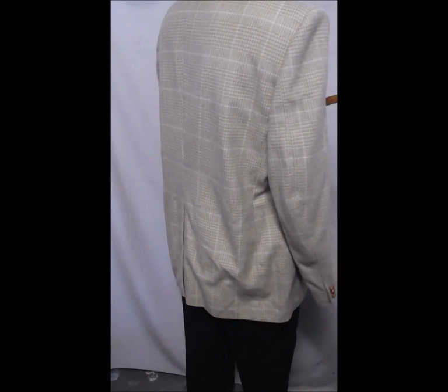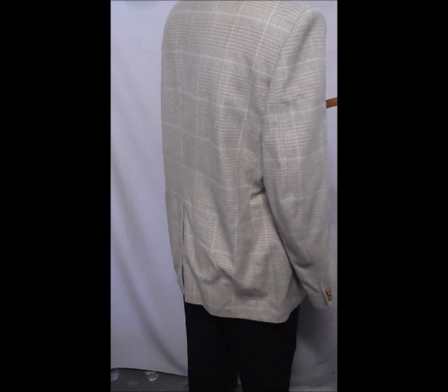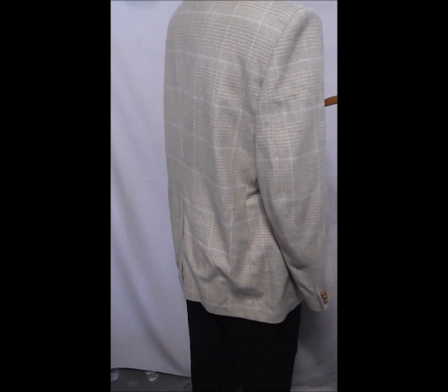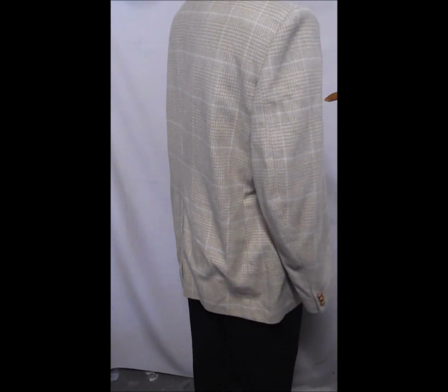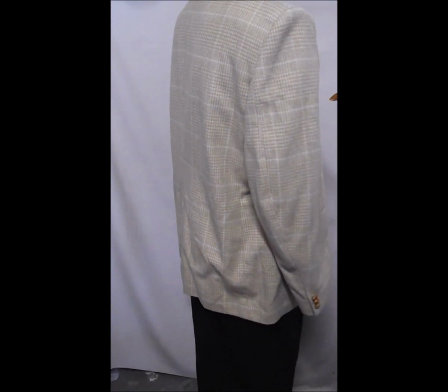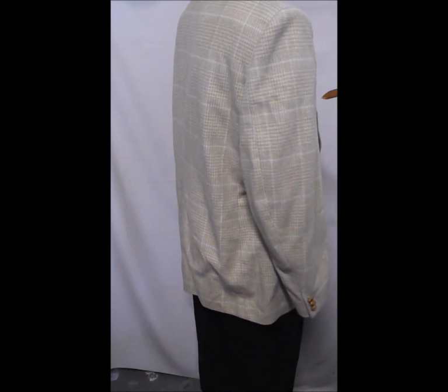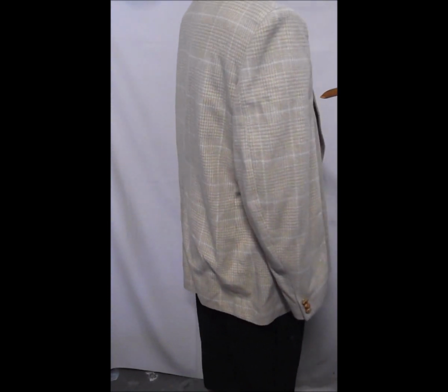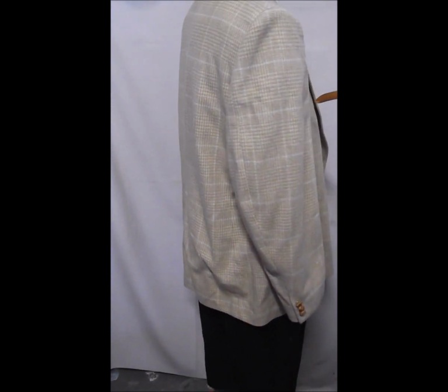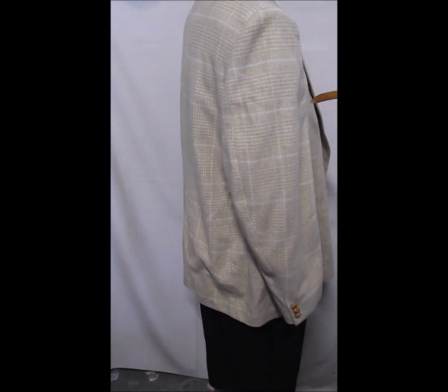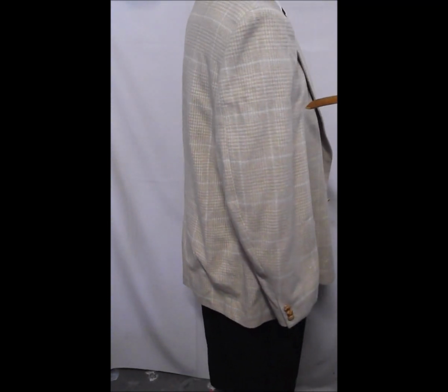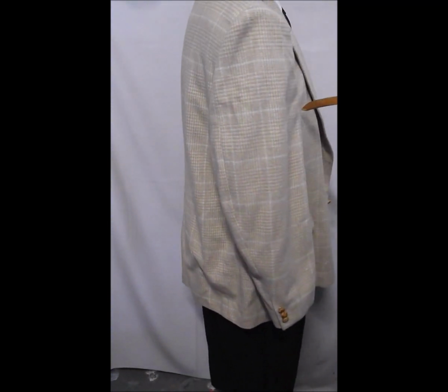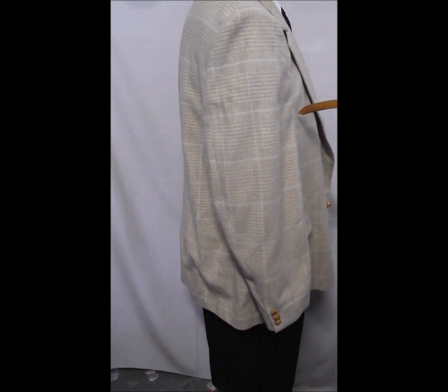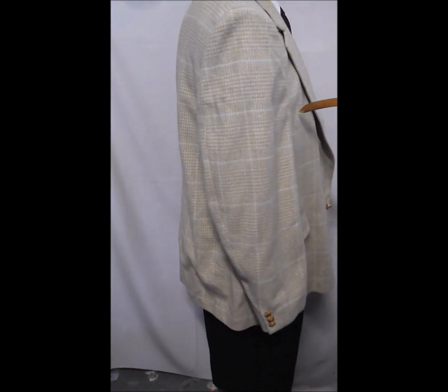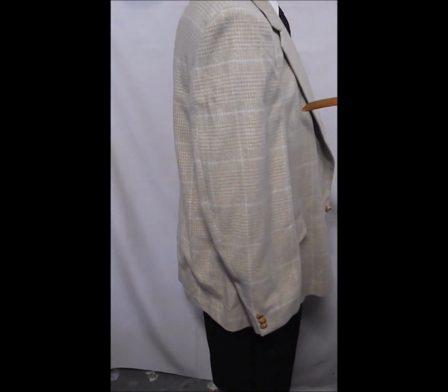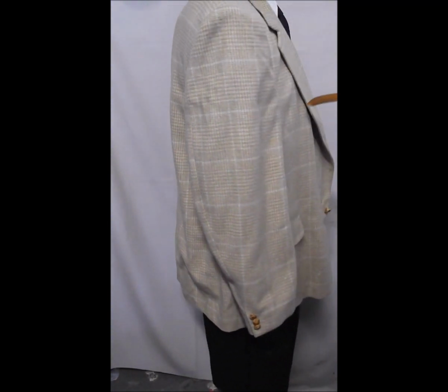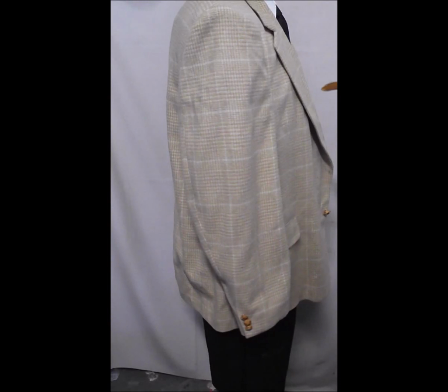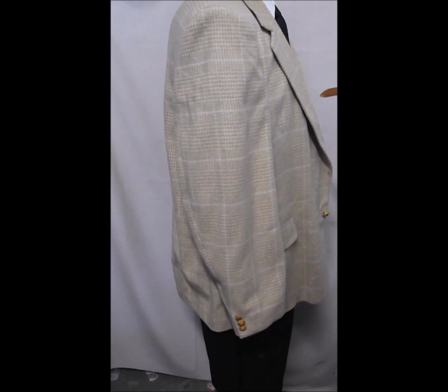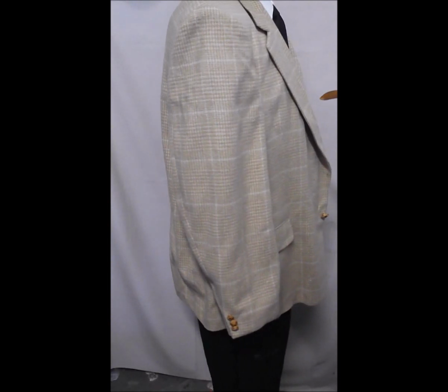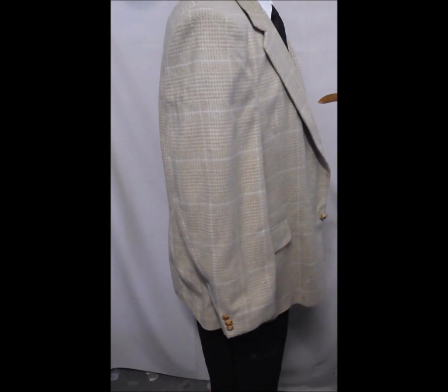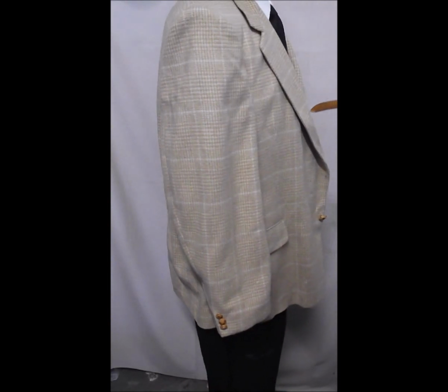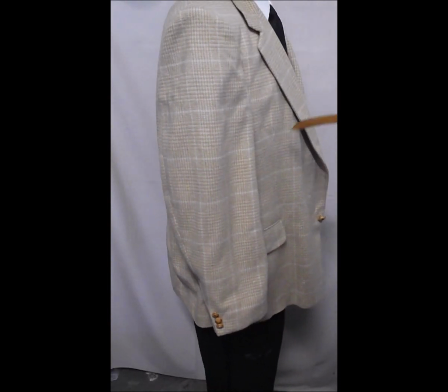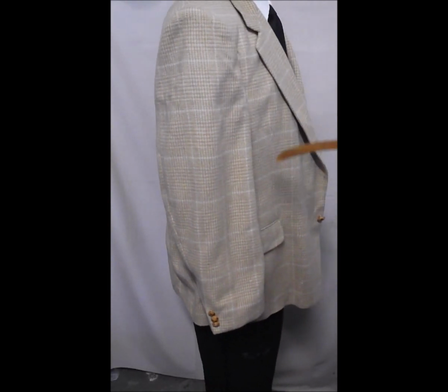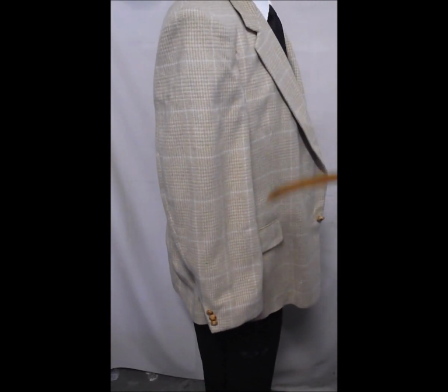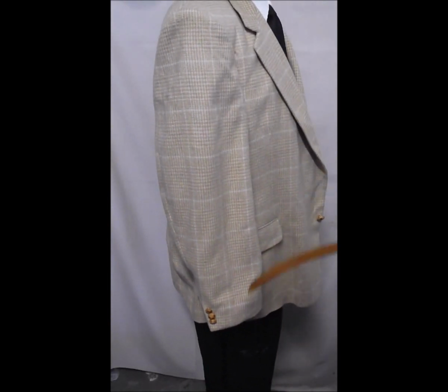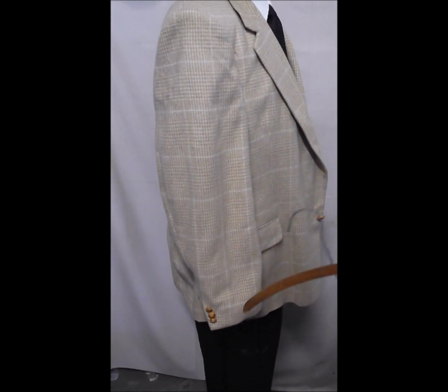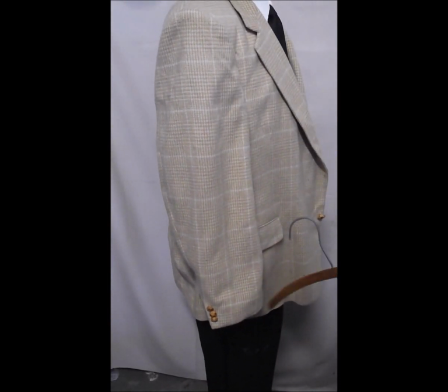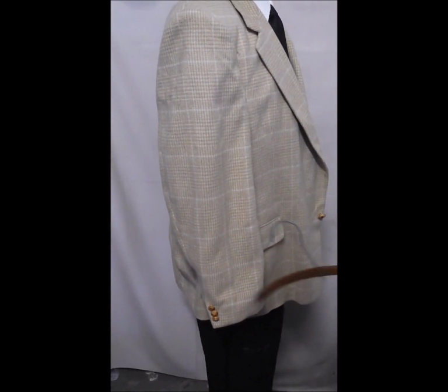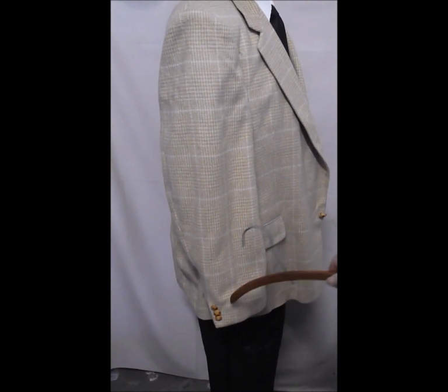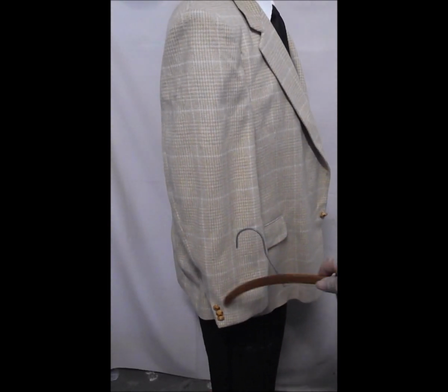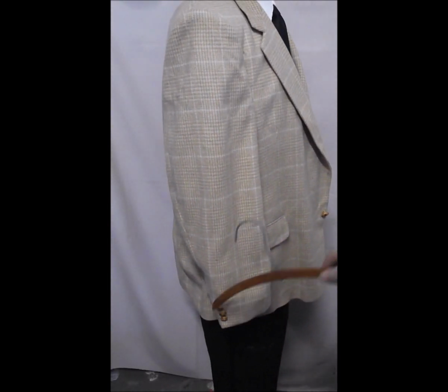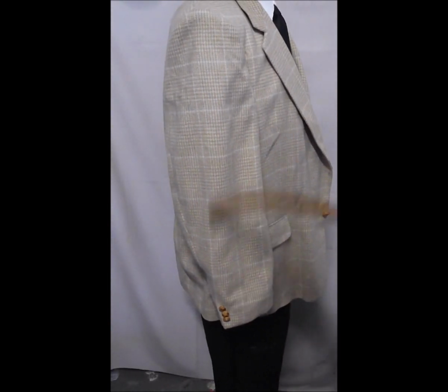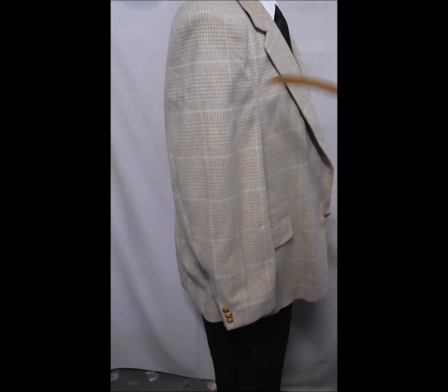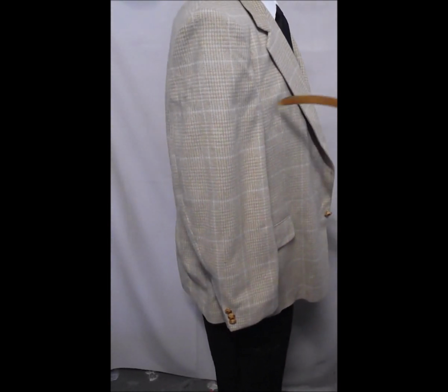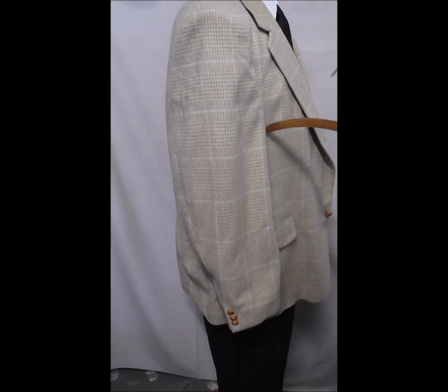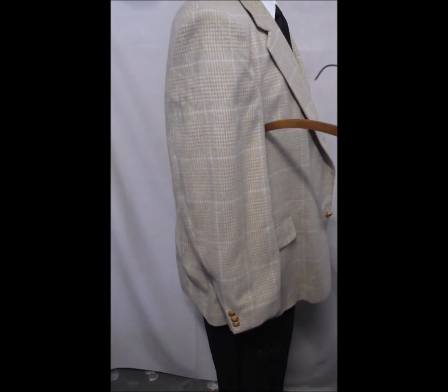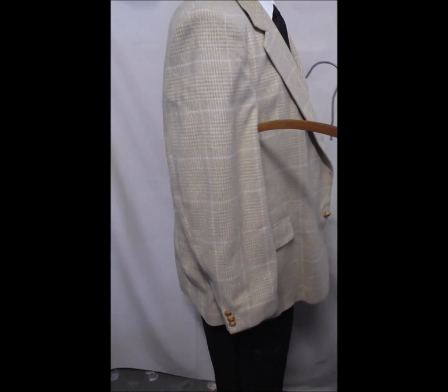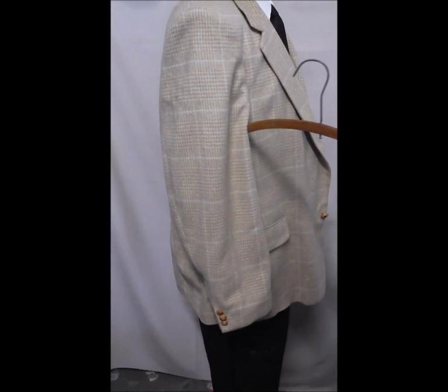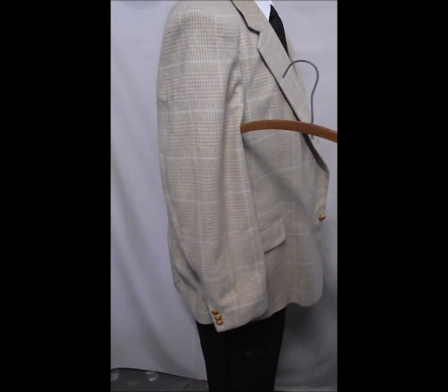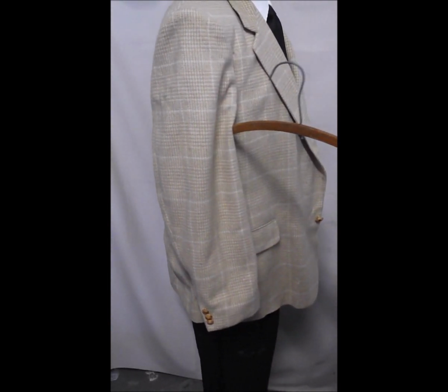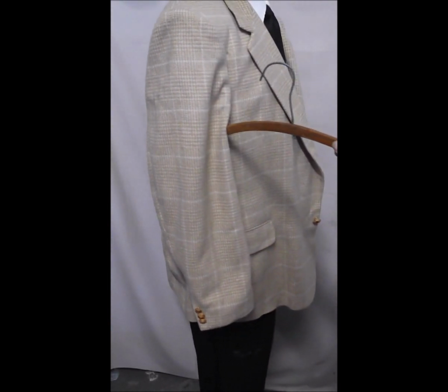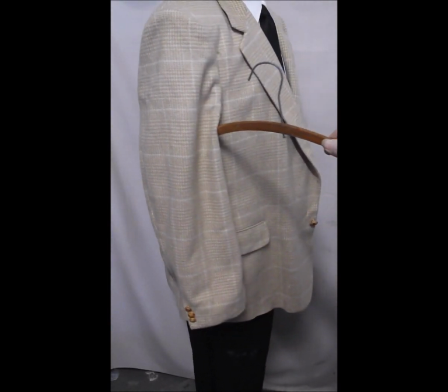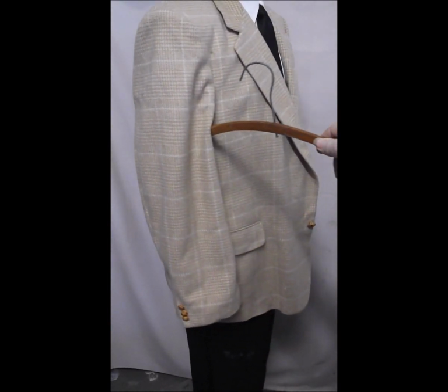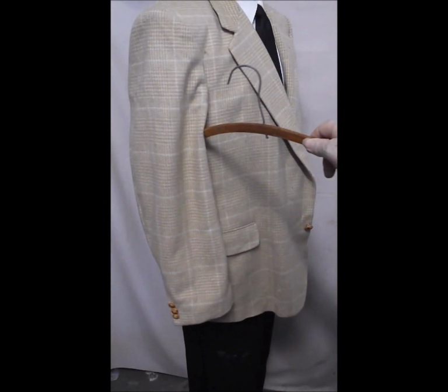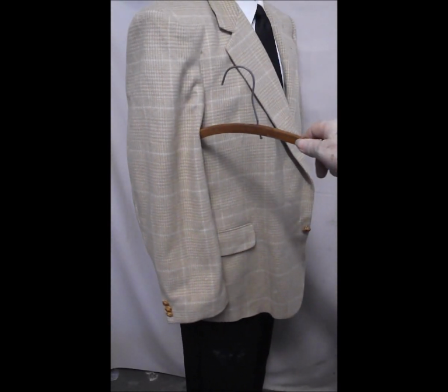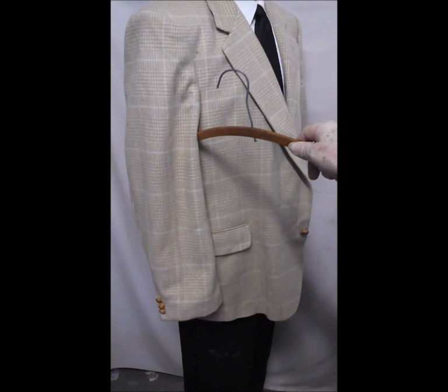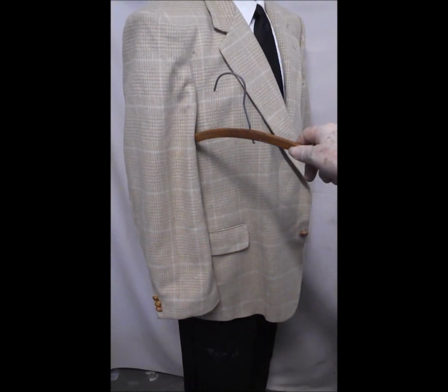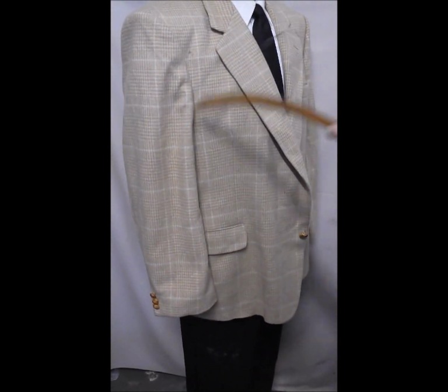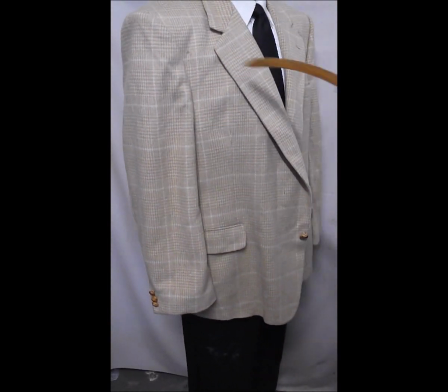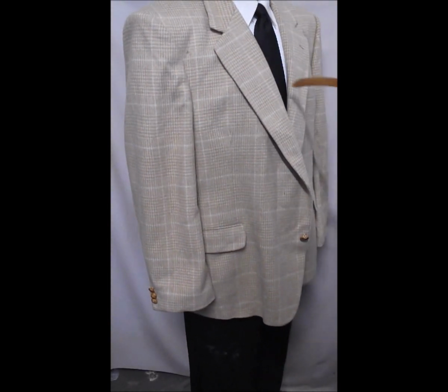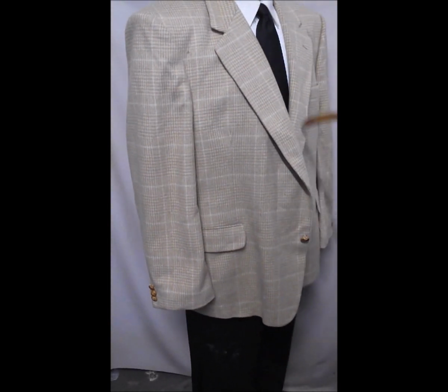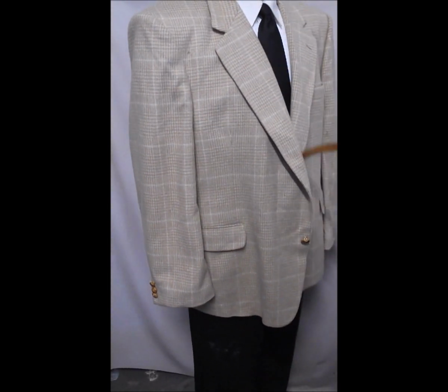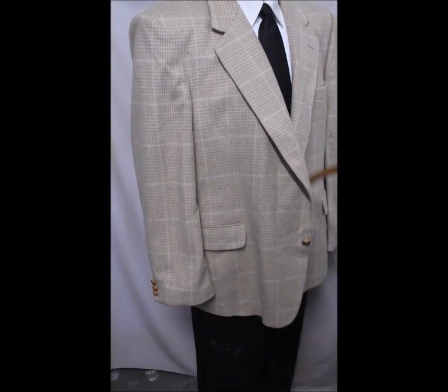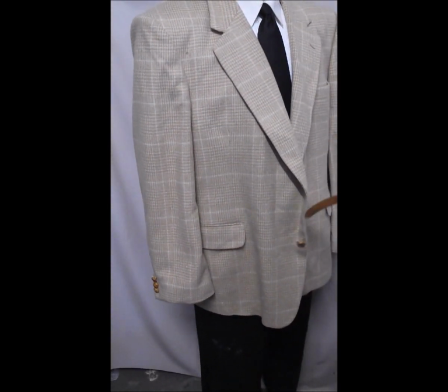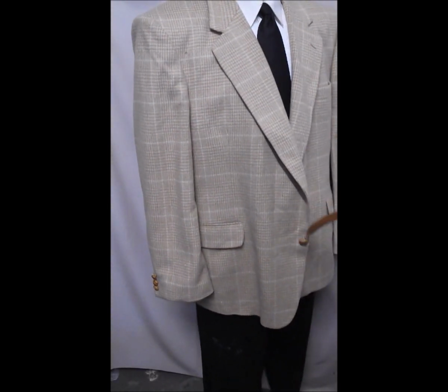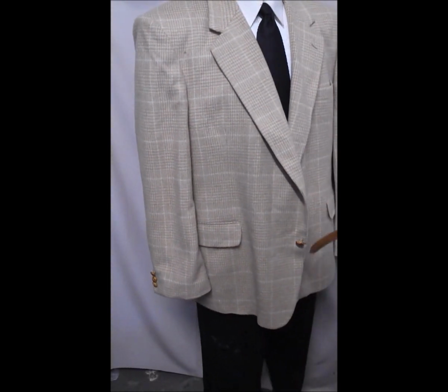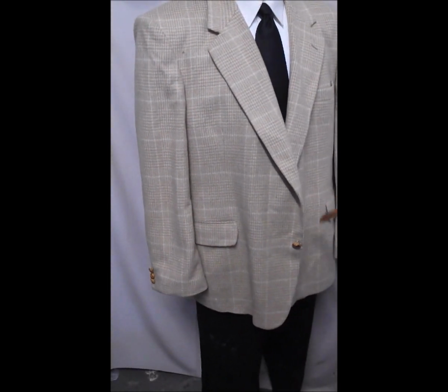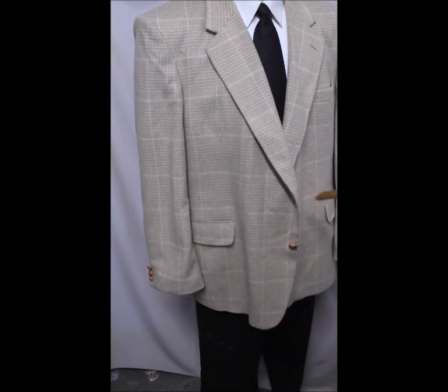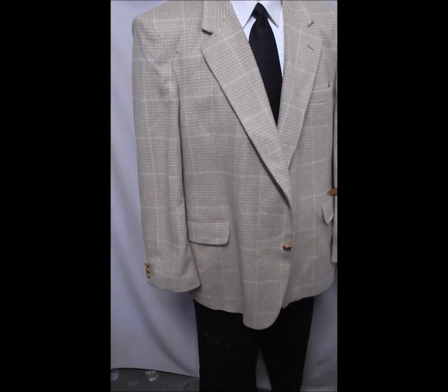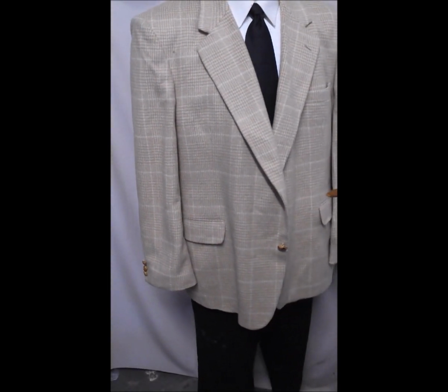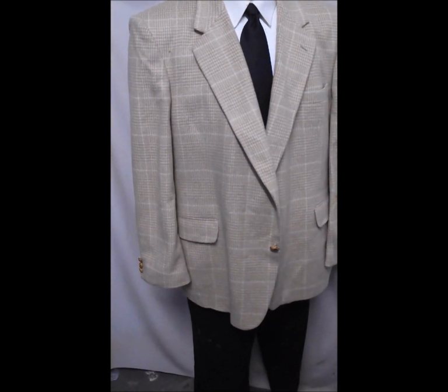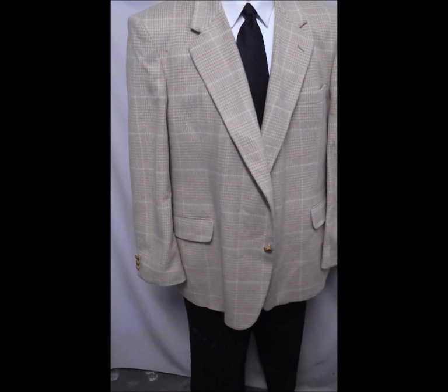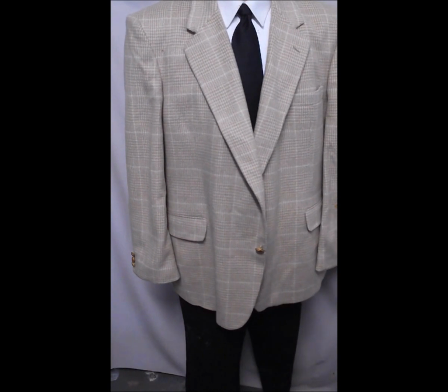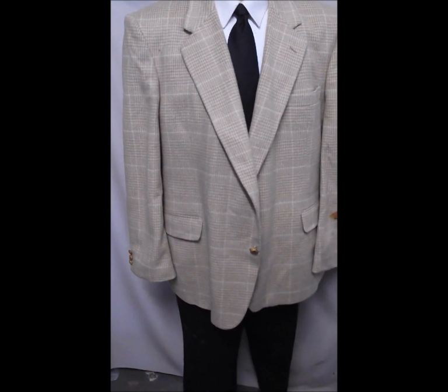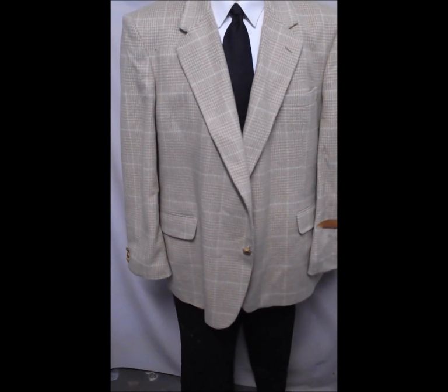A lot of this is handmade — nice leather buttons, flap pockets, two-button front.